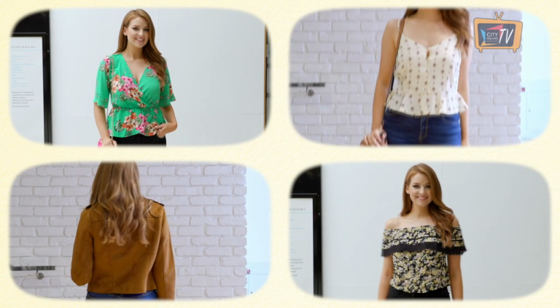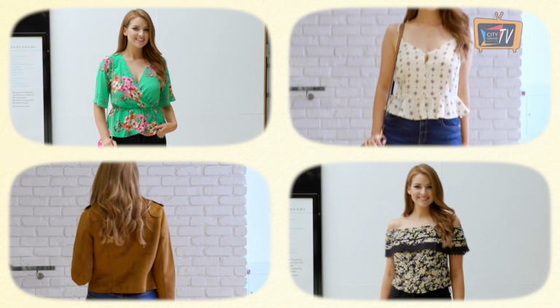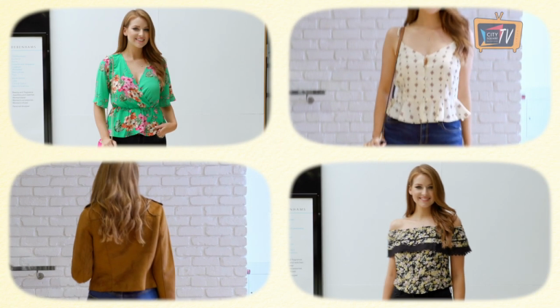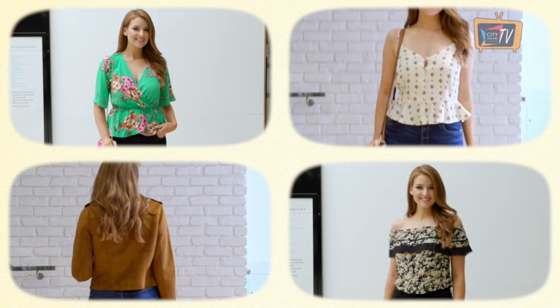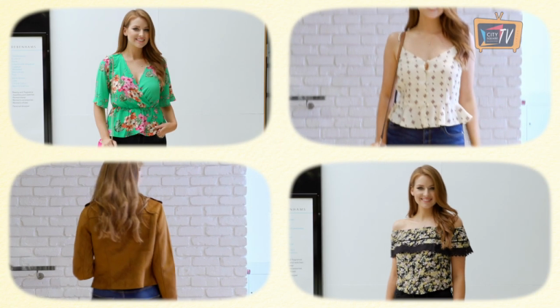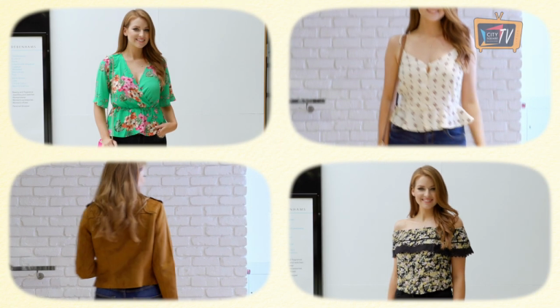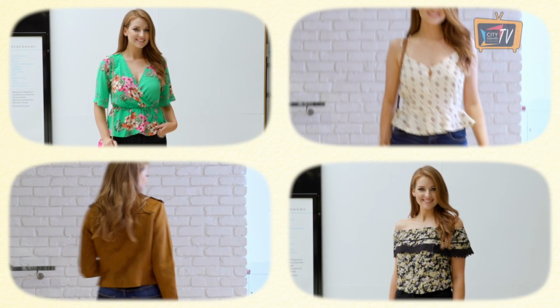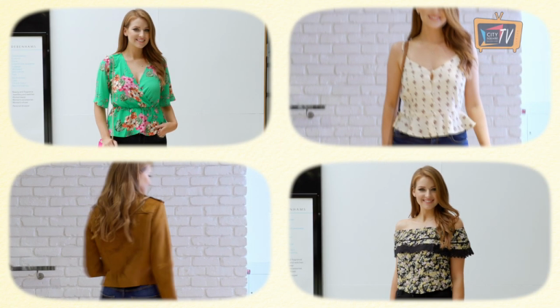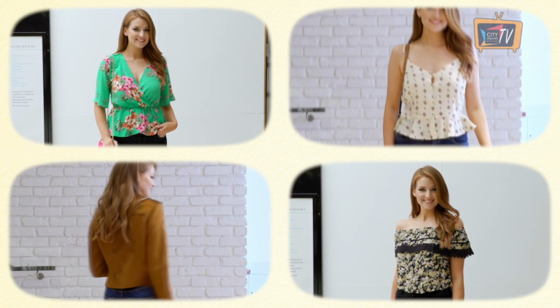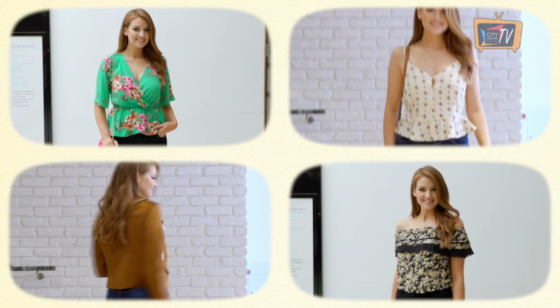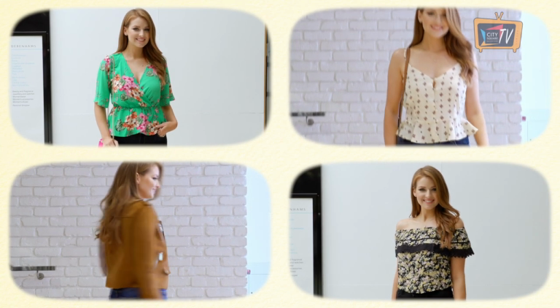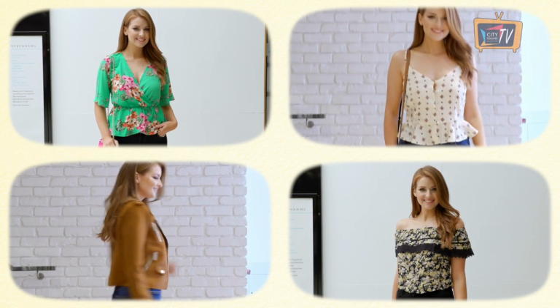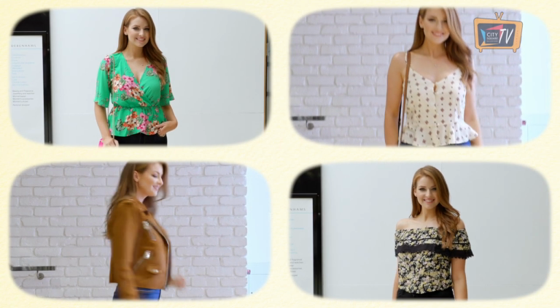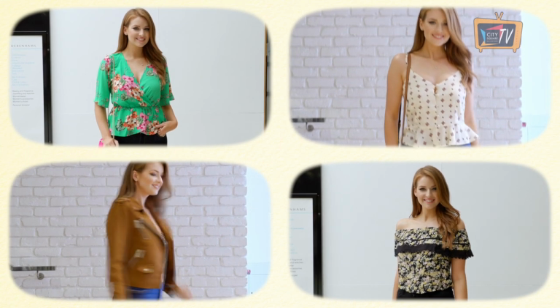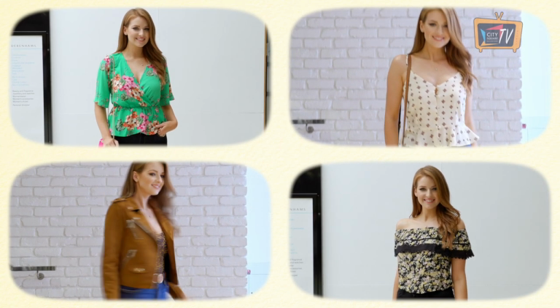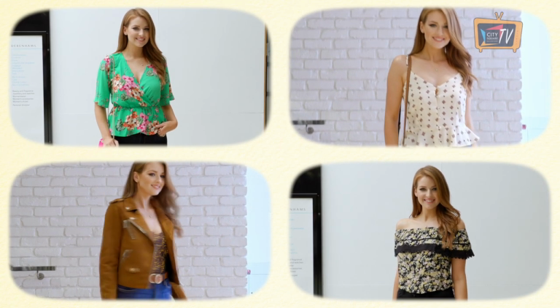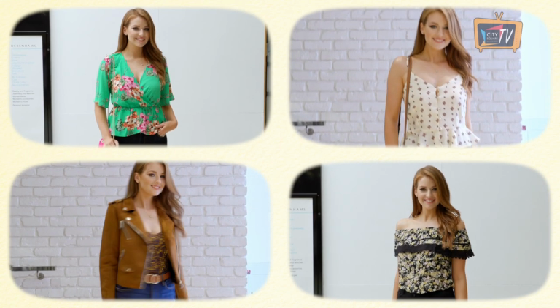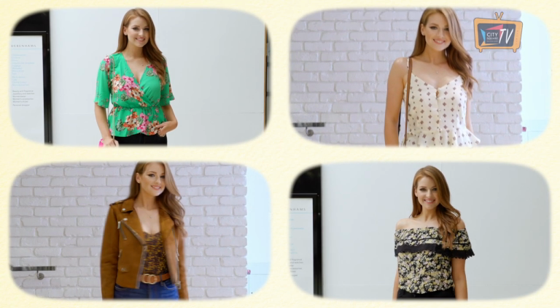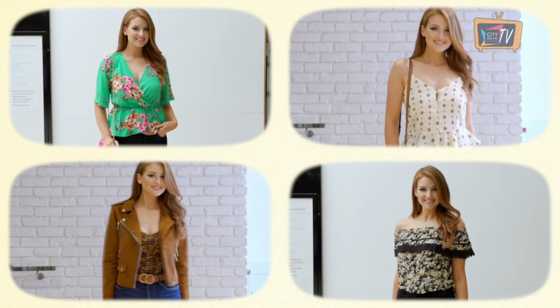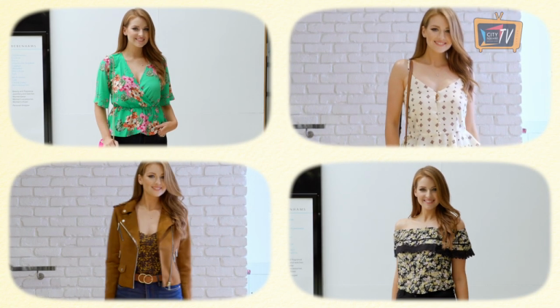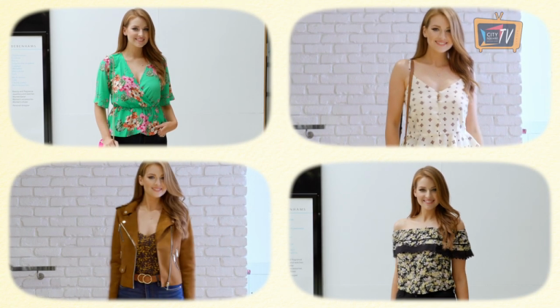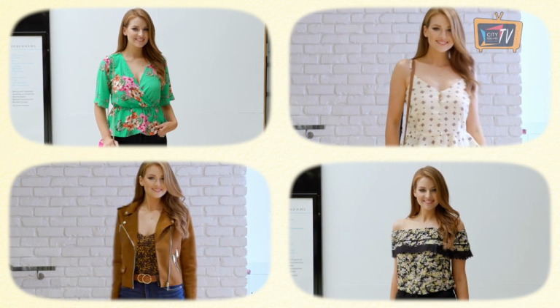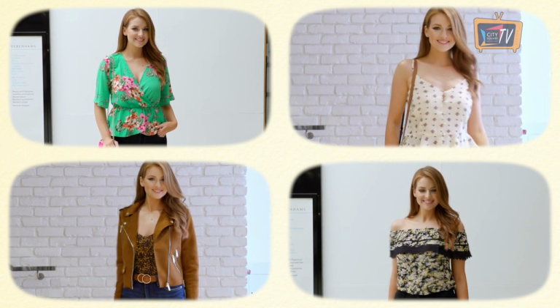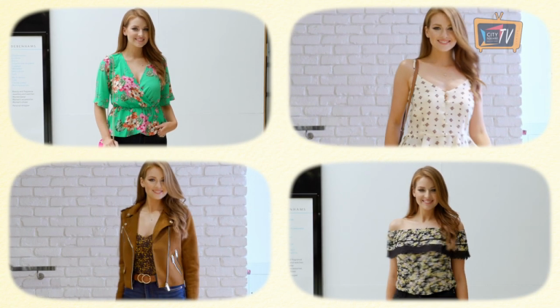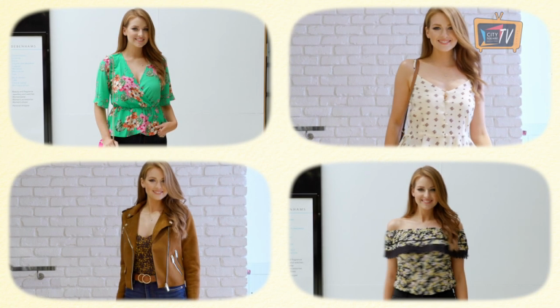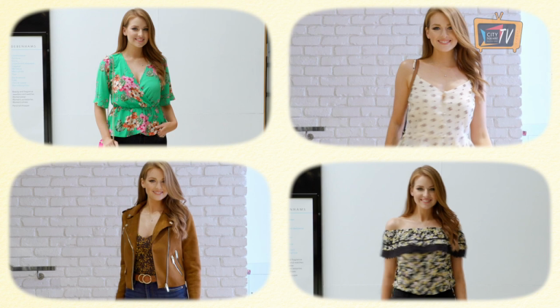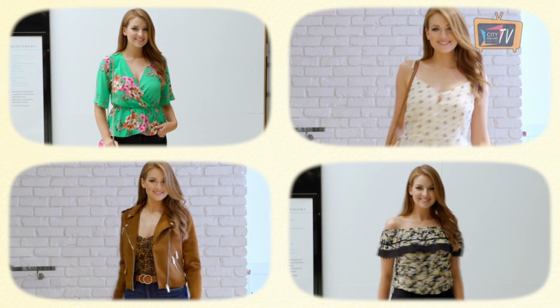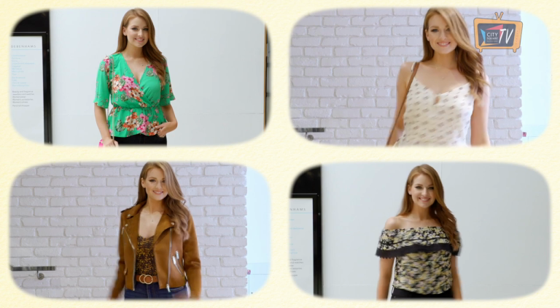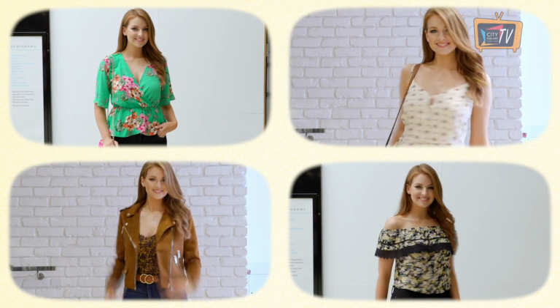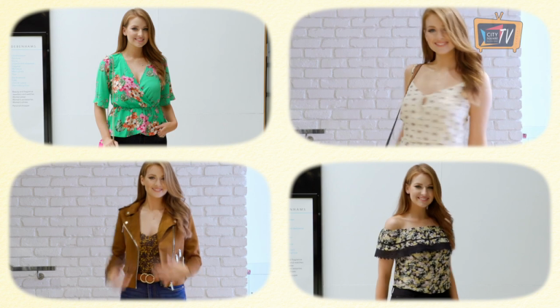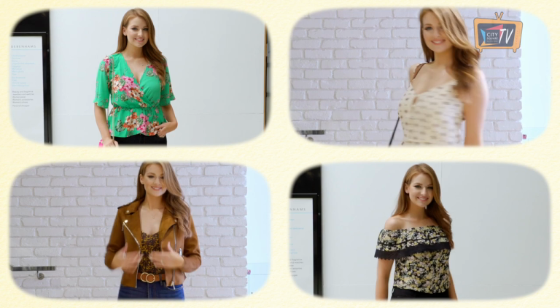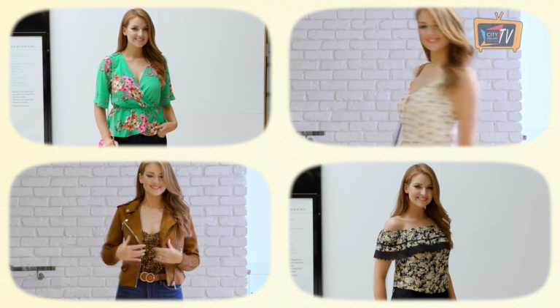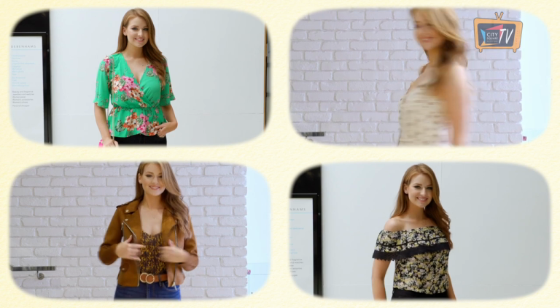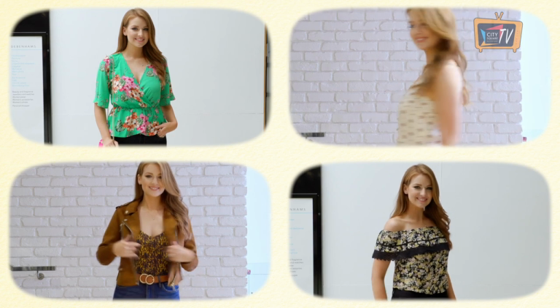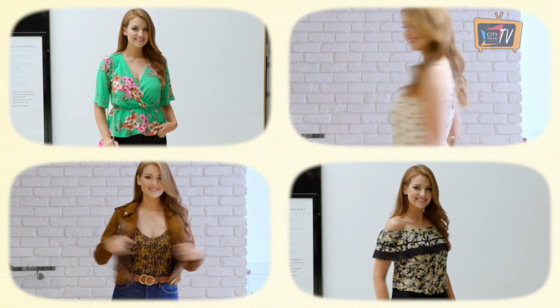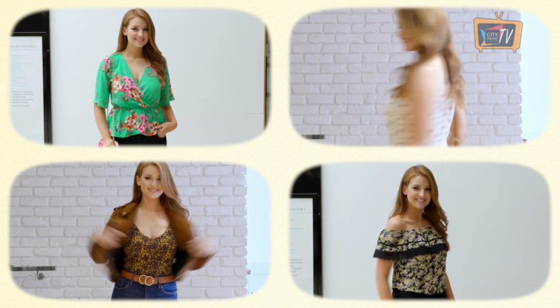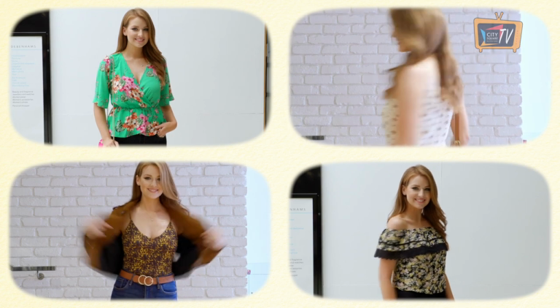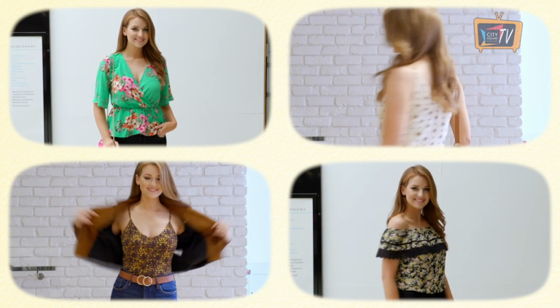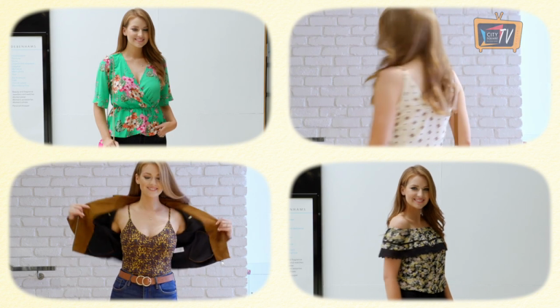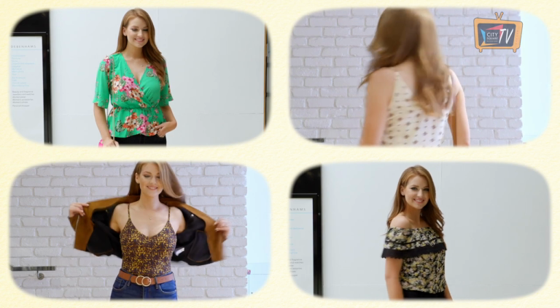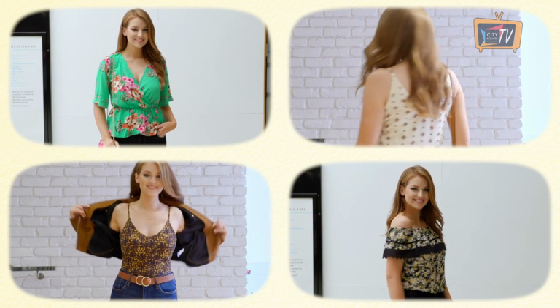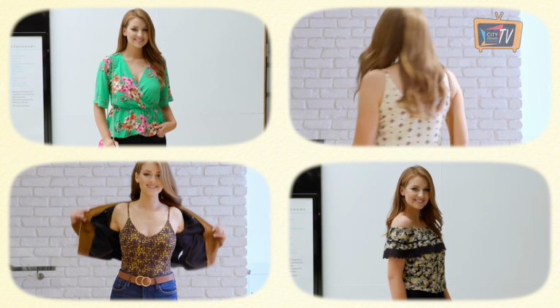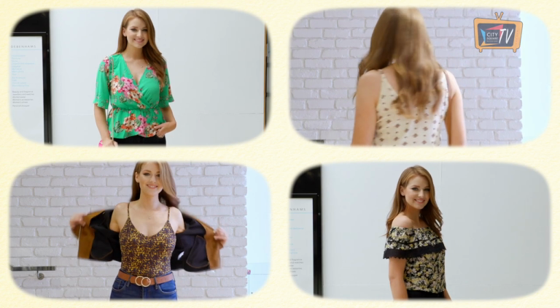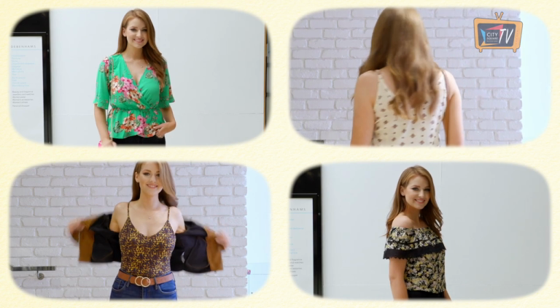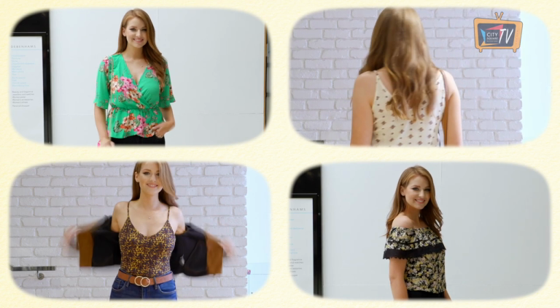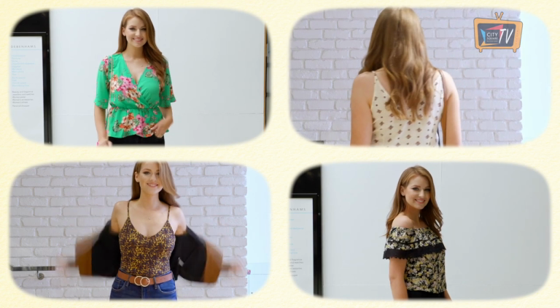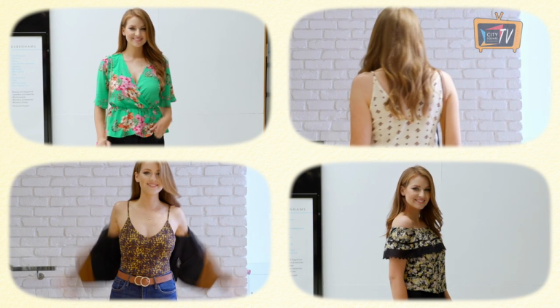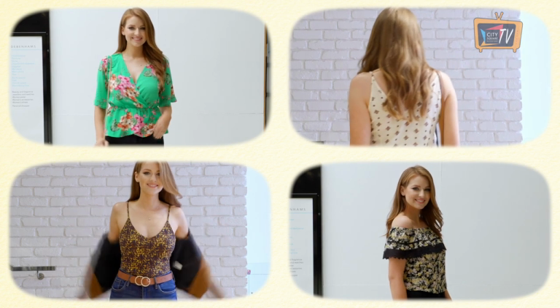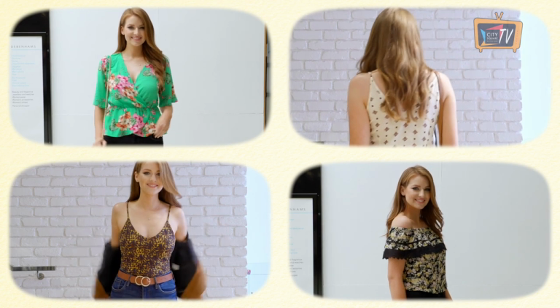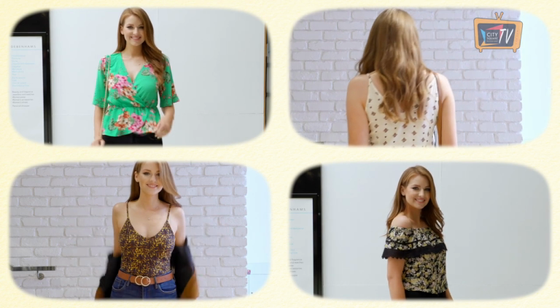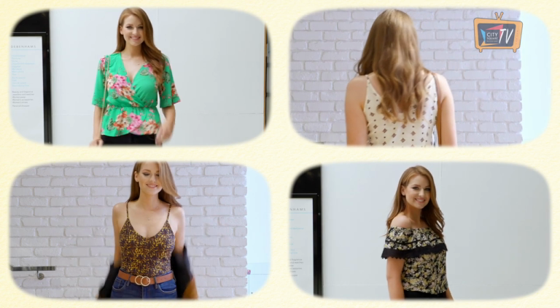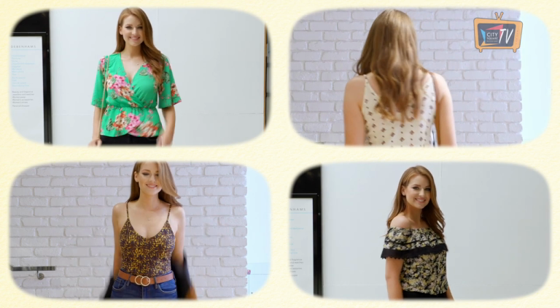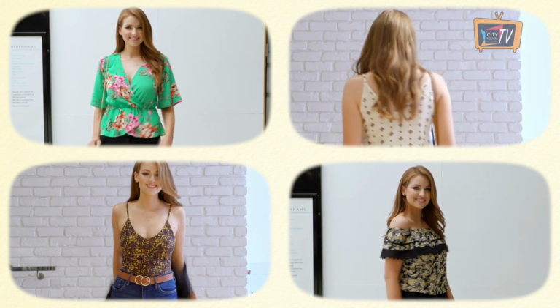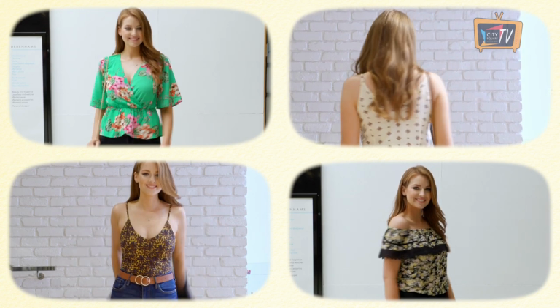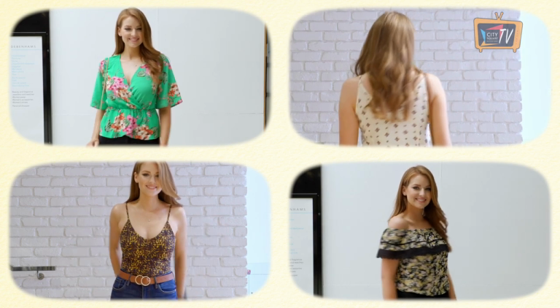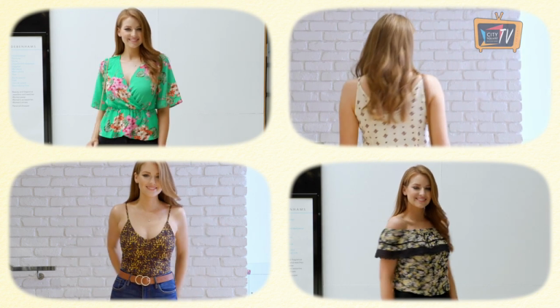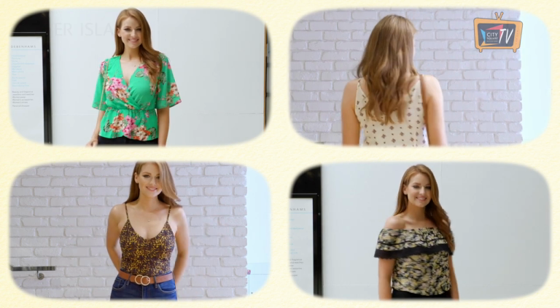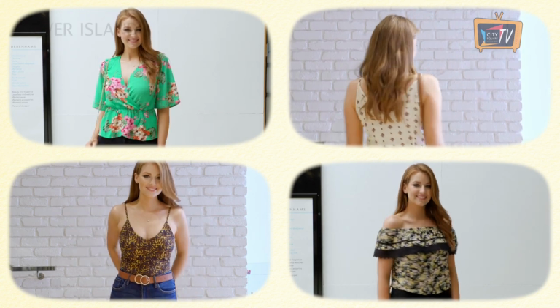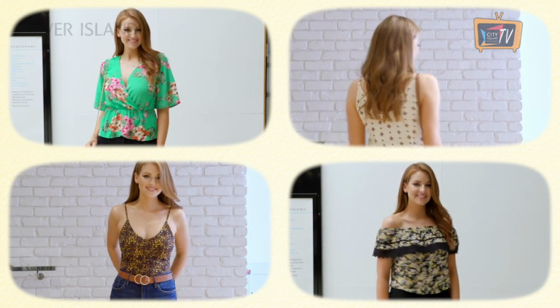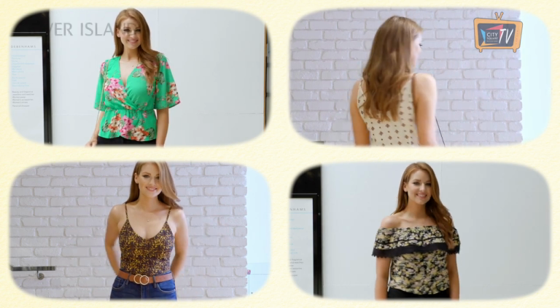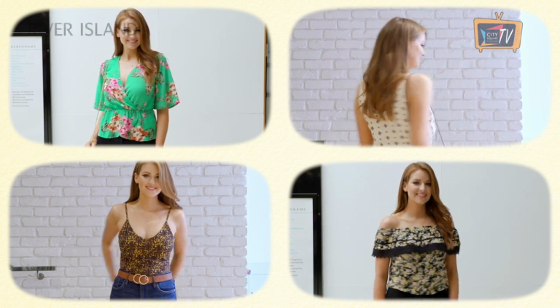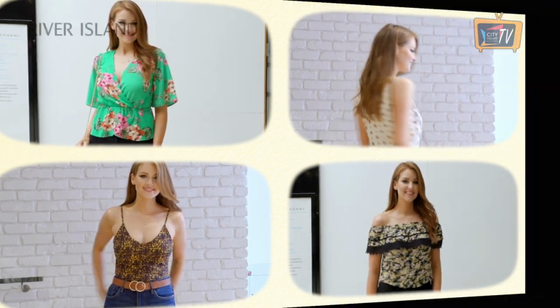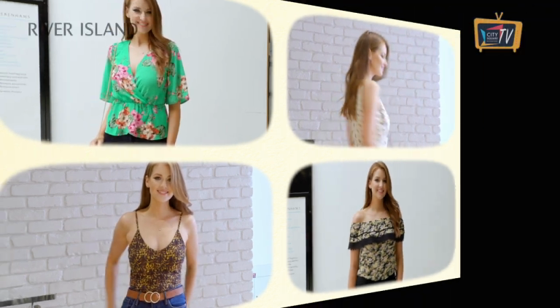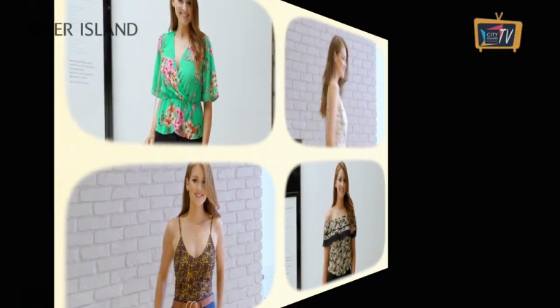Hi, I'm Lisa Kavanagh. Jeans and a nice top is the perfect day to night outfit, so I've picked out some of my favourites from City Square. Let's take a look.